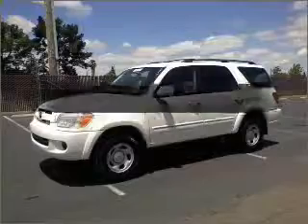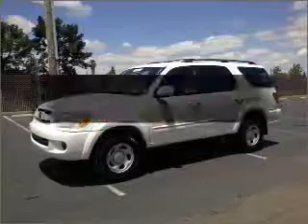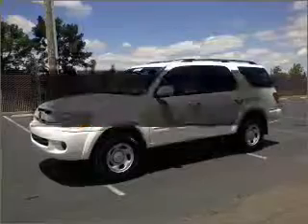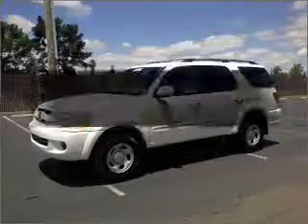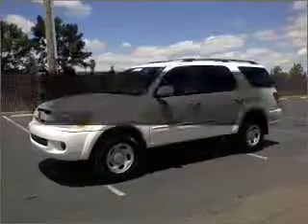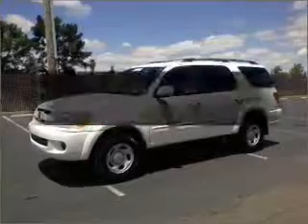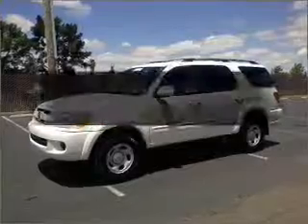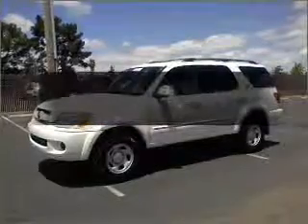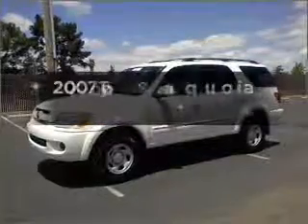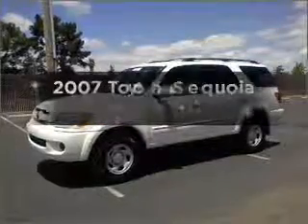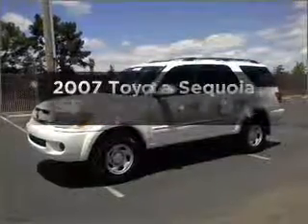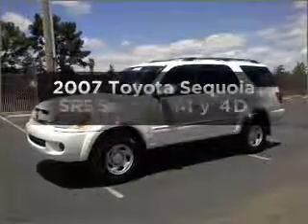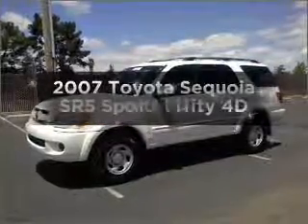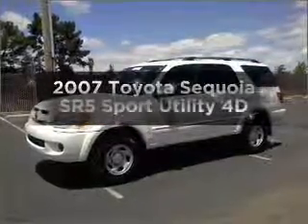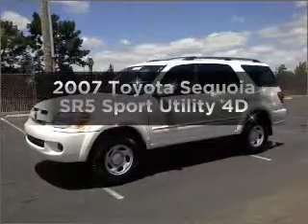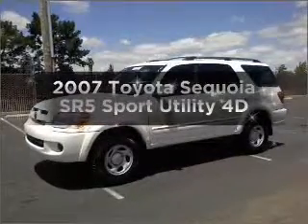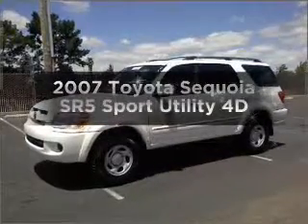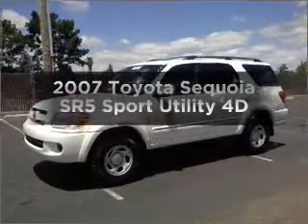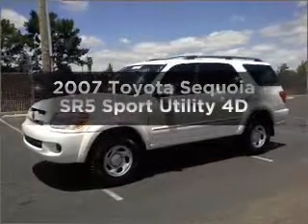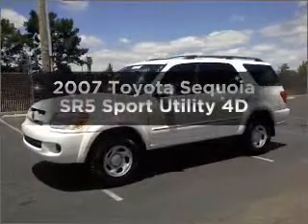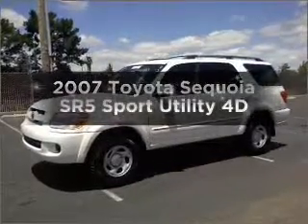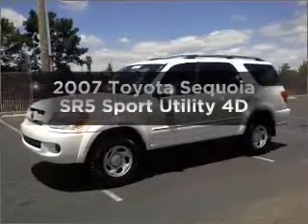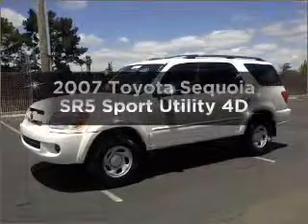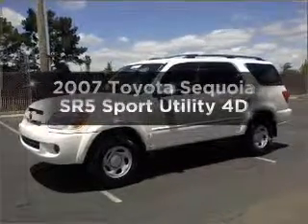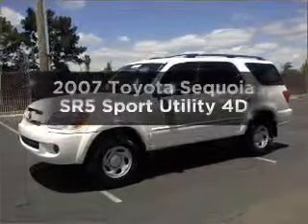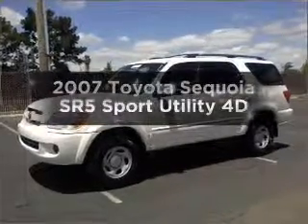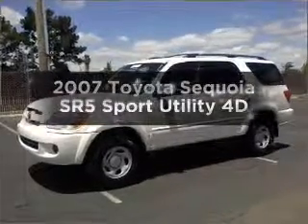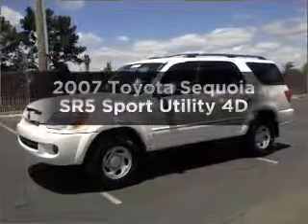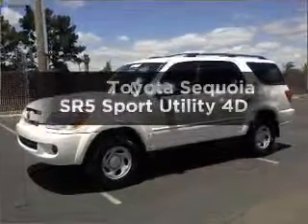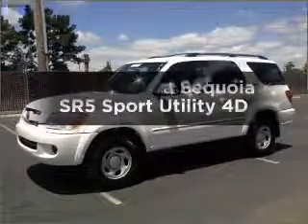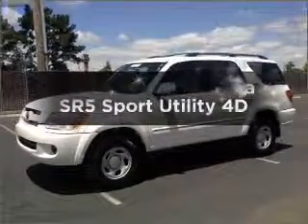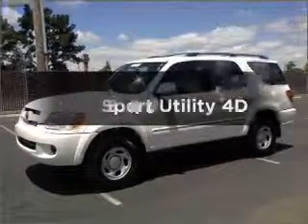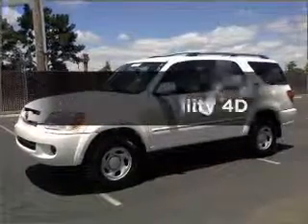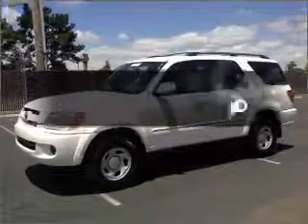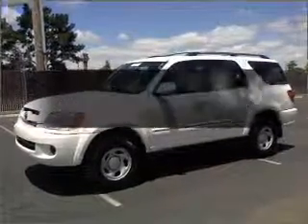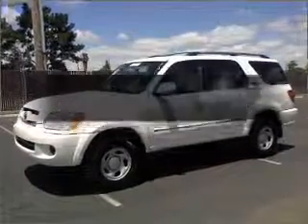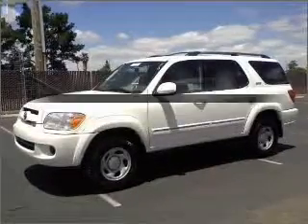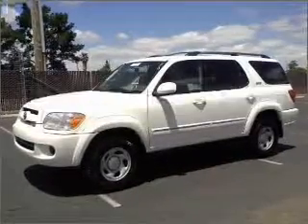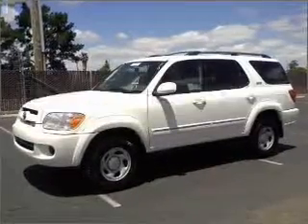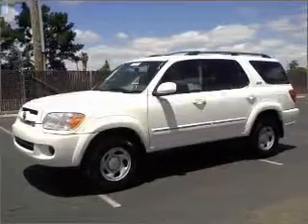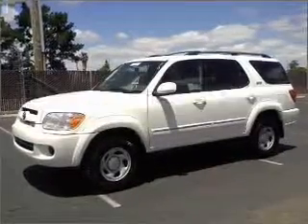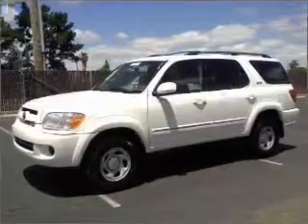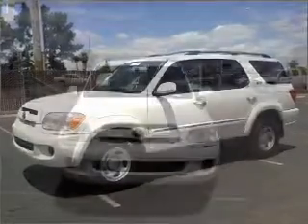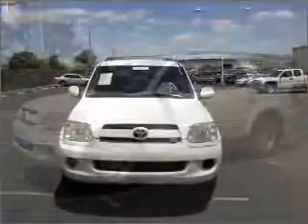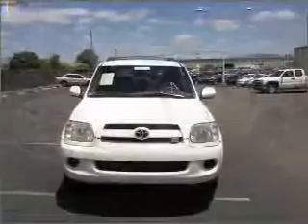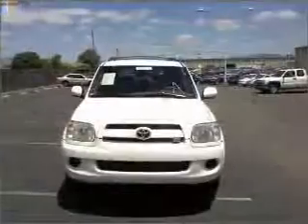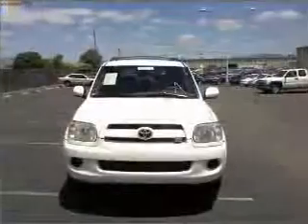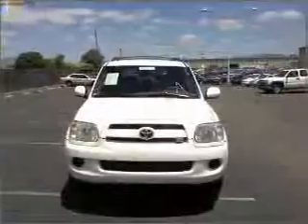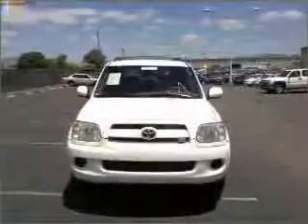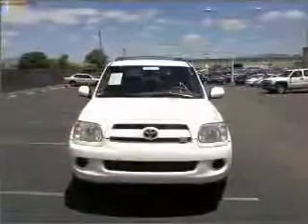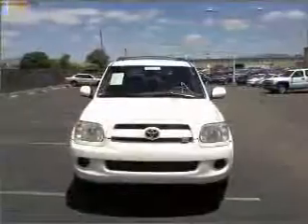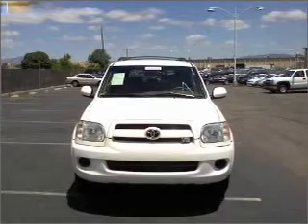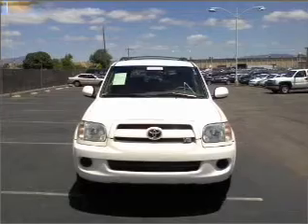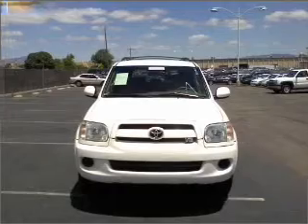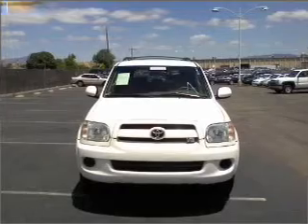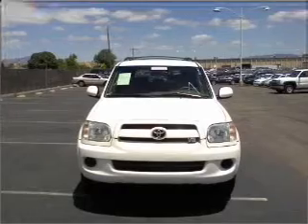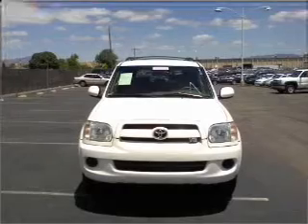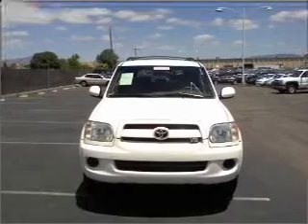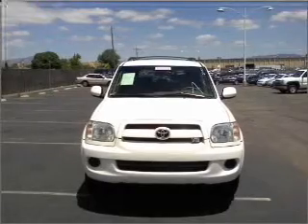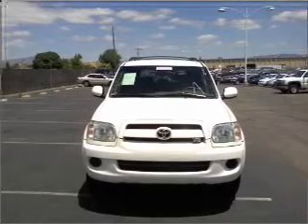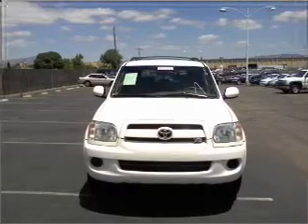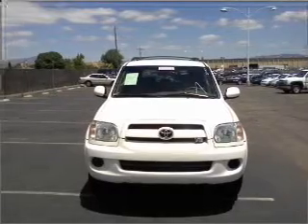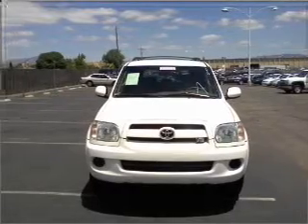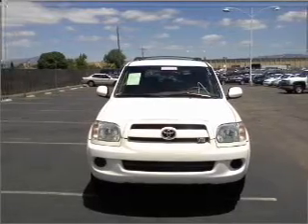Introducing the 2007 Toyota Sequoia. If you're looking for a first-rate auto, this one could be yours today.